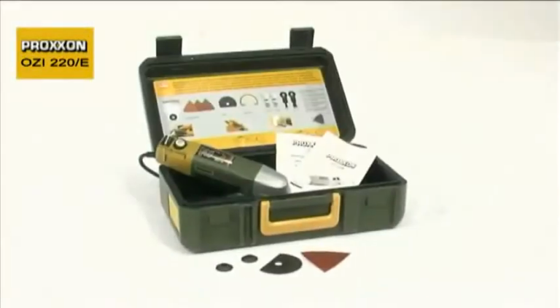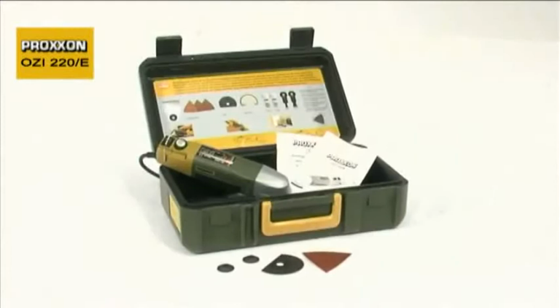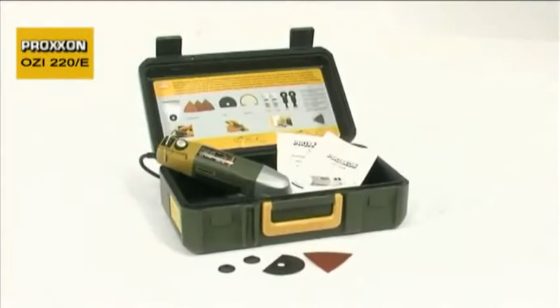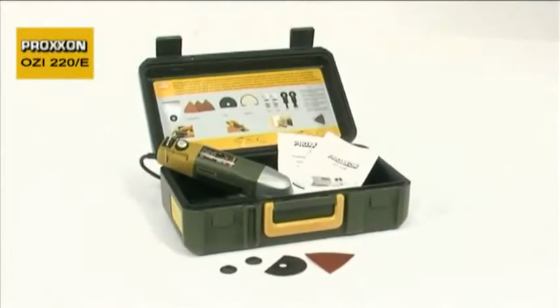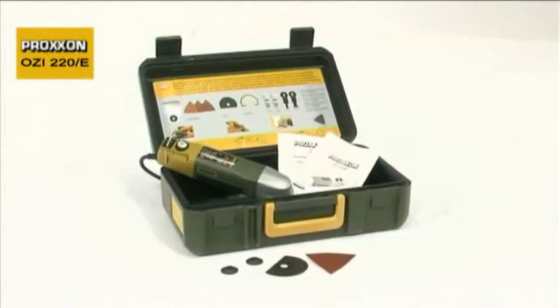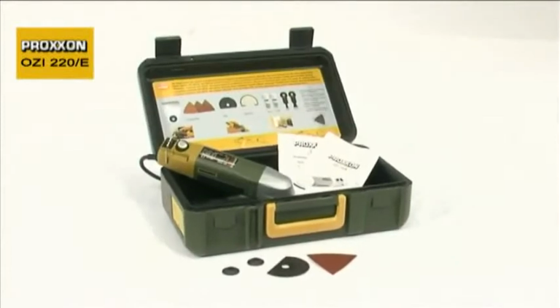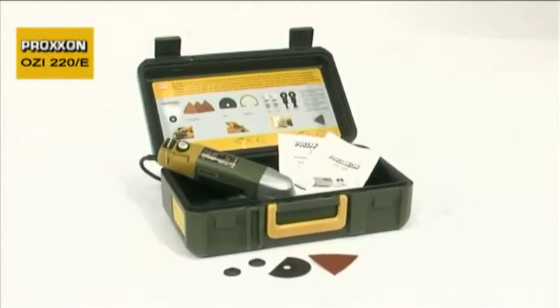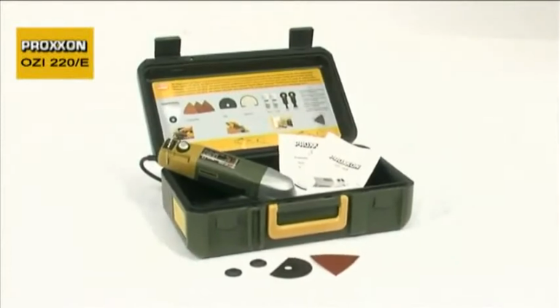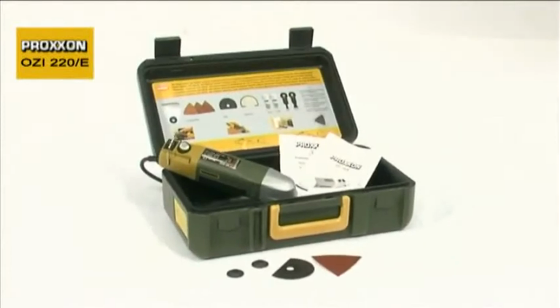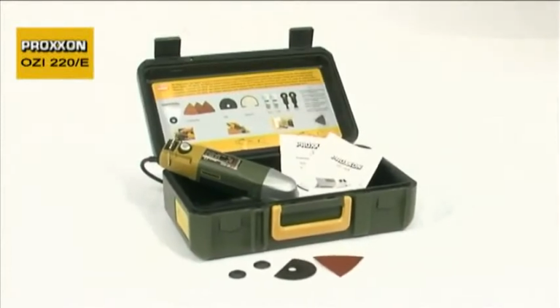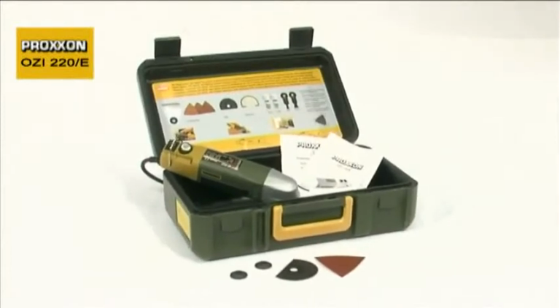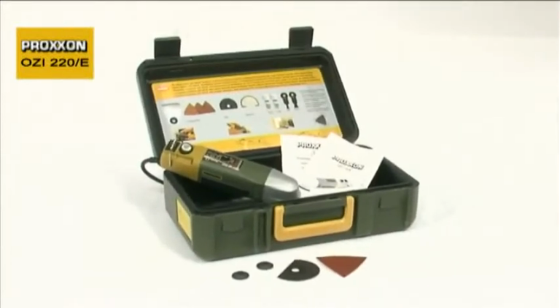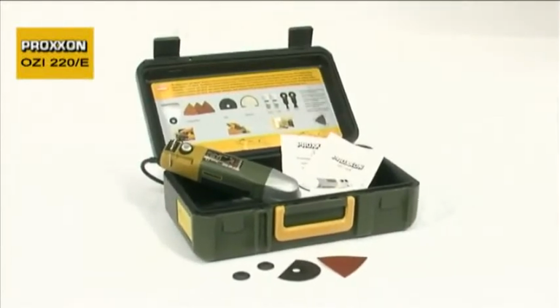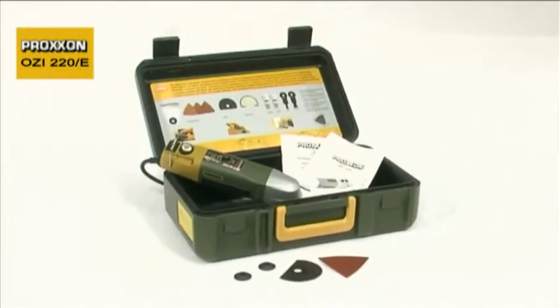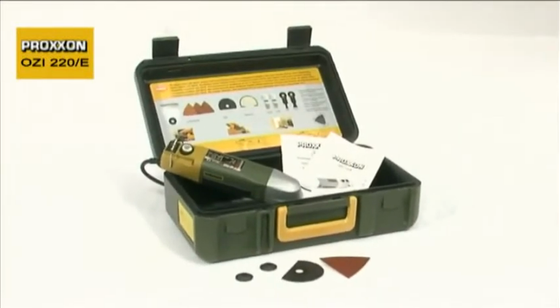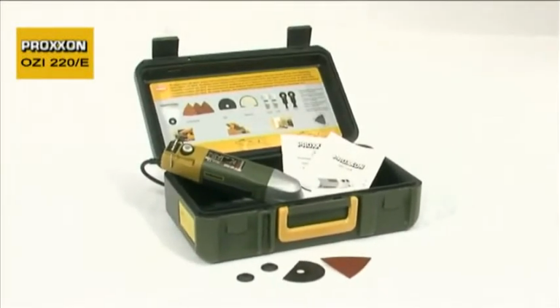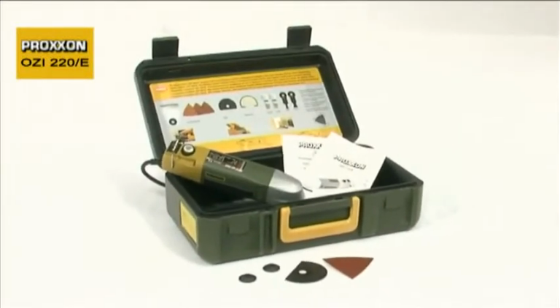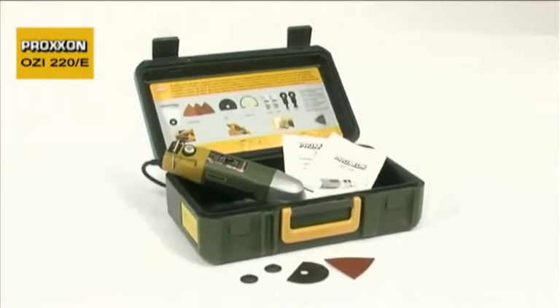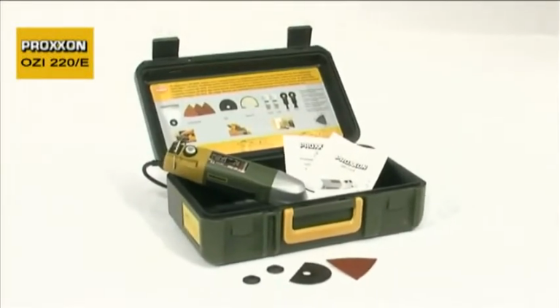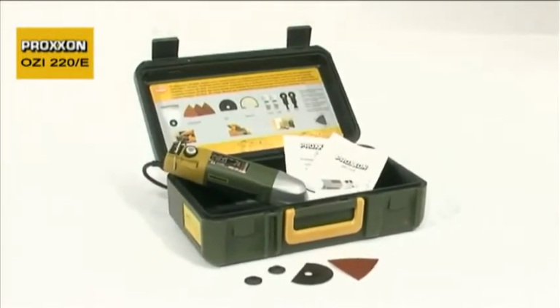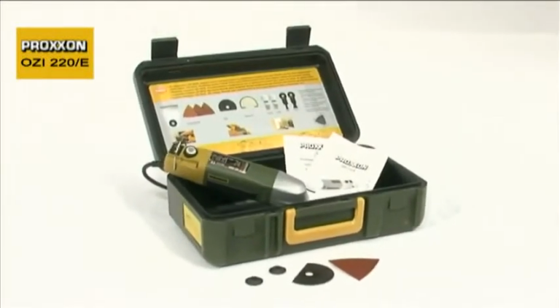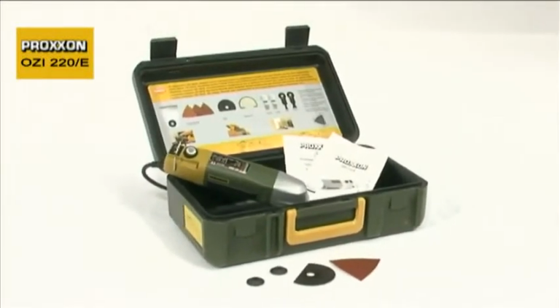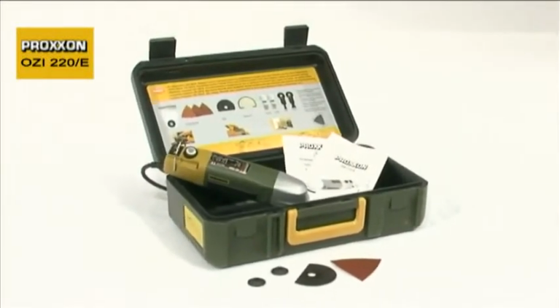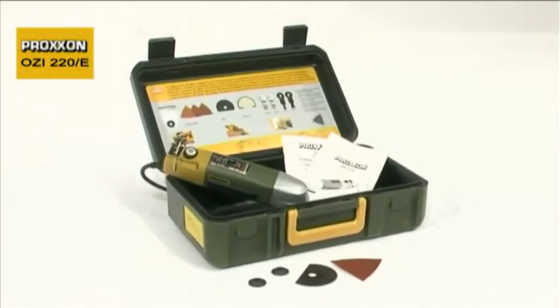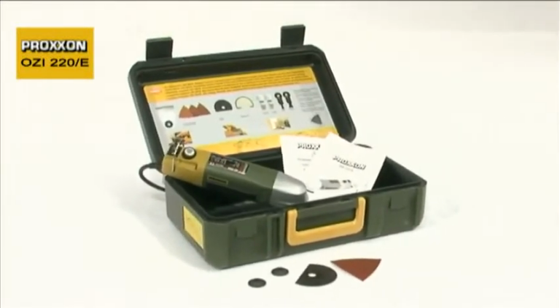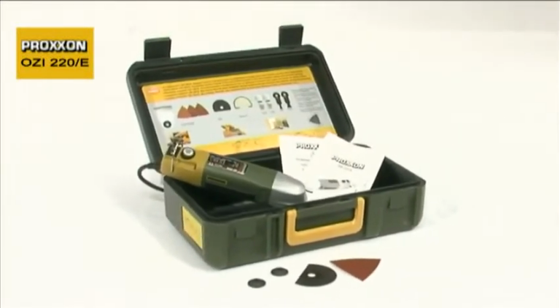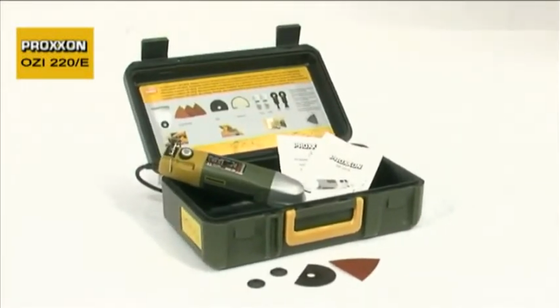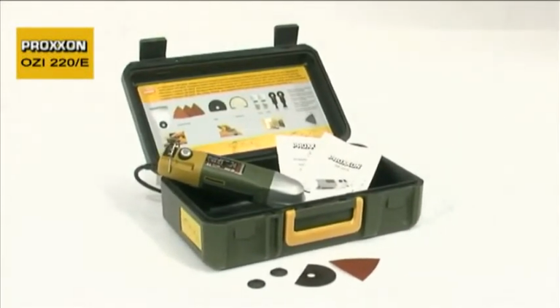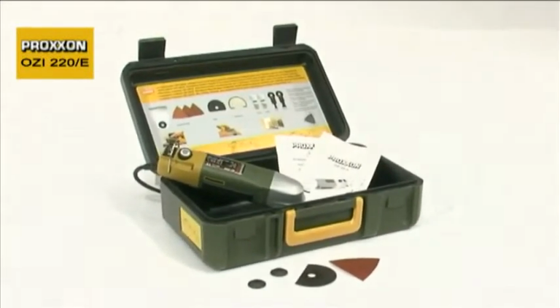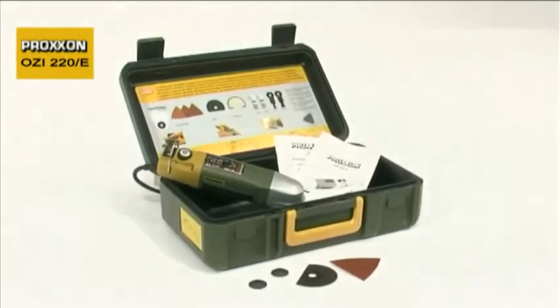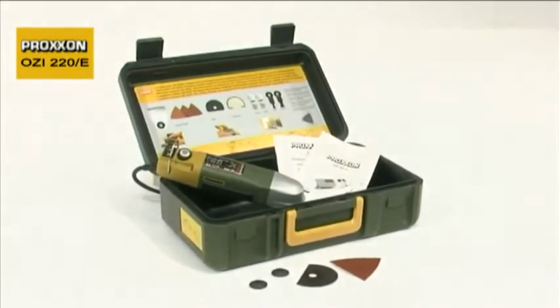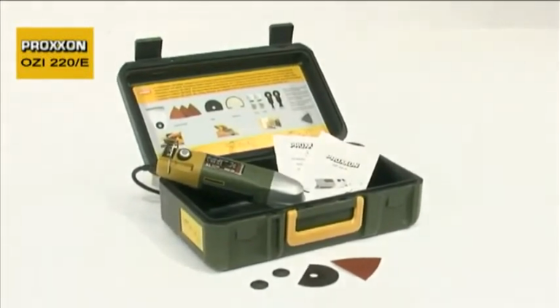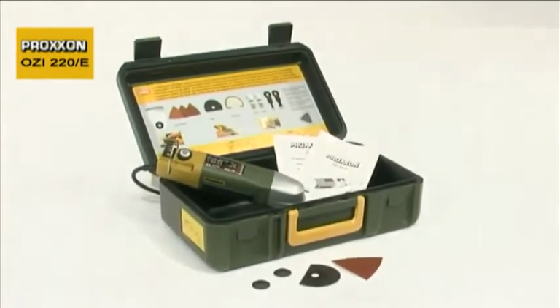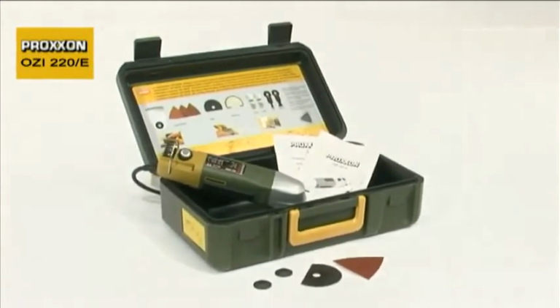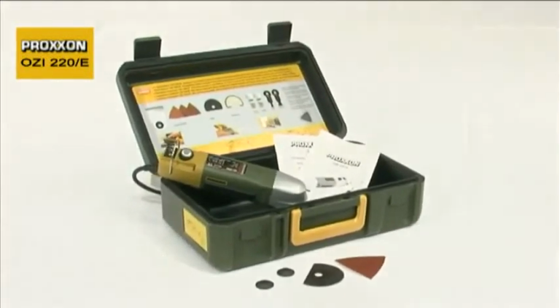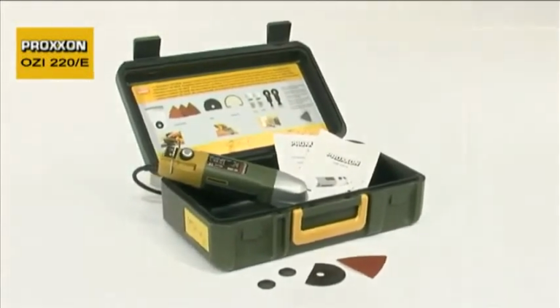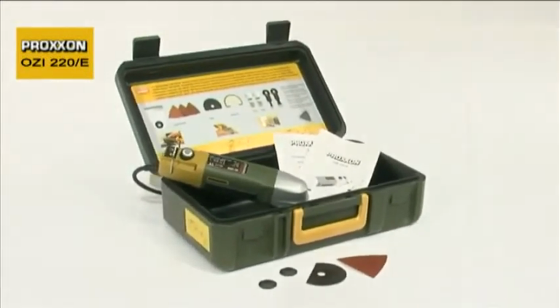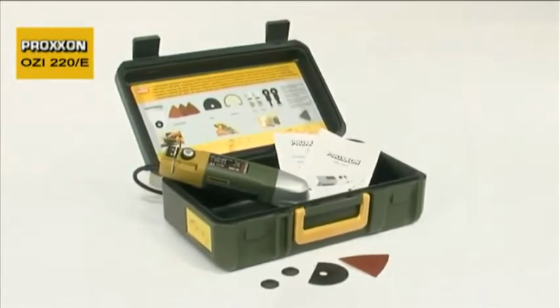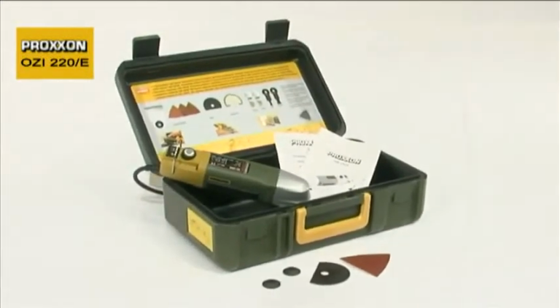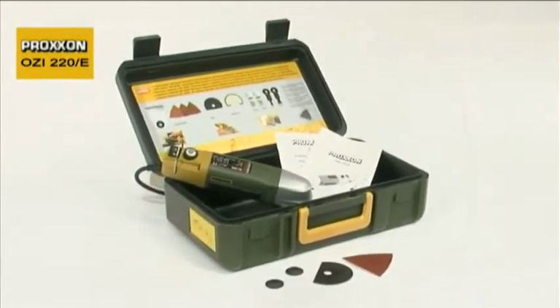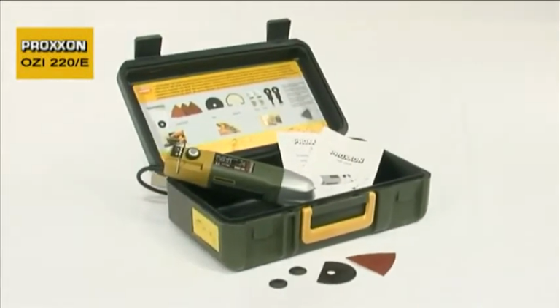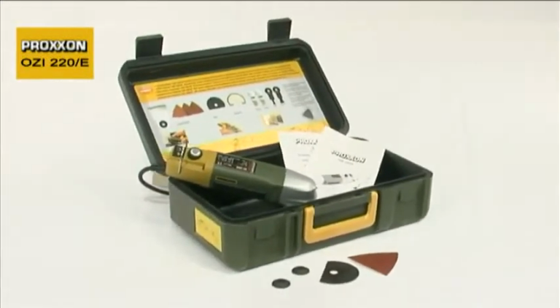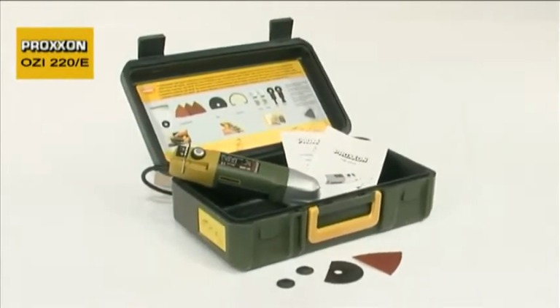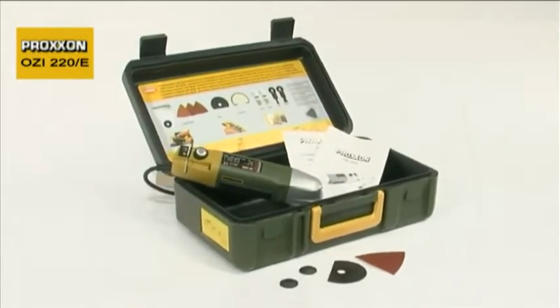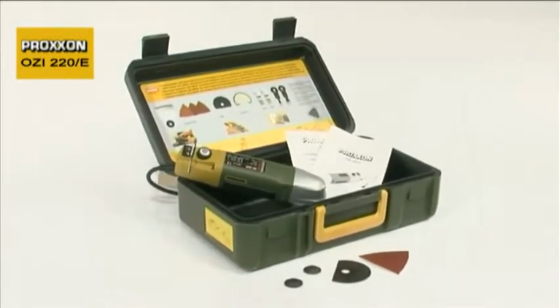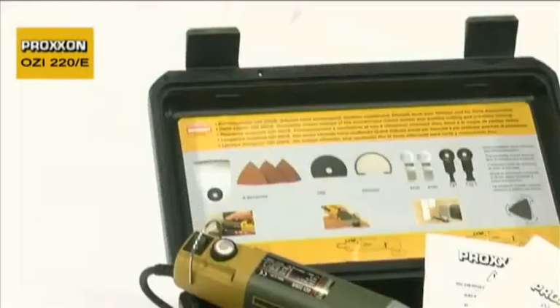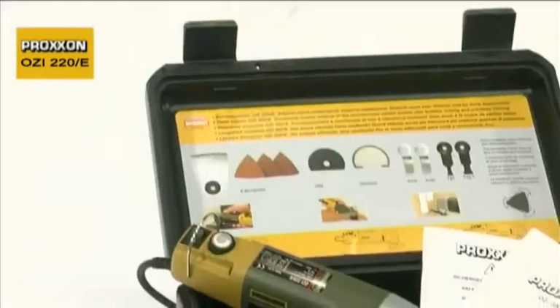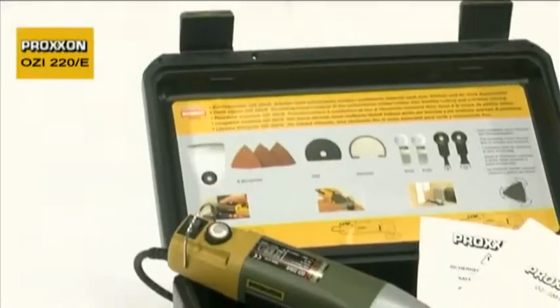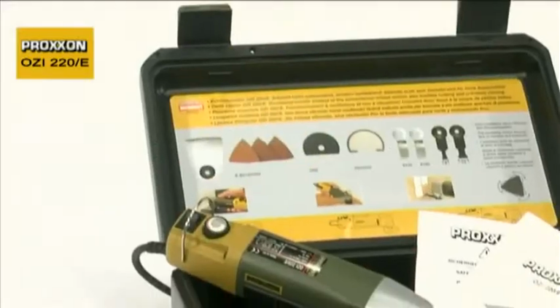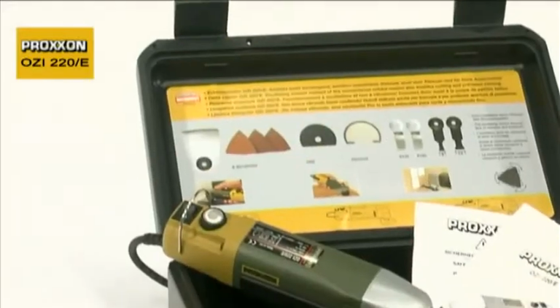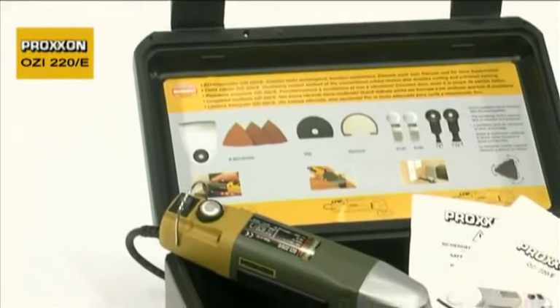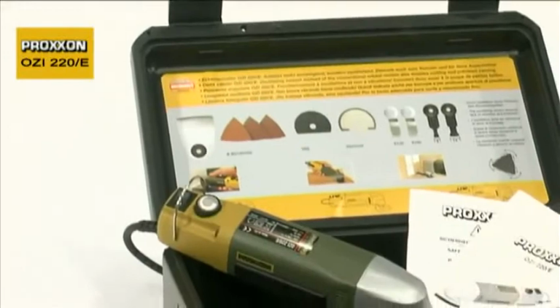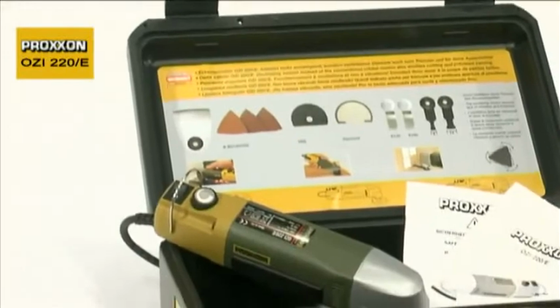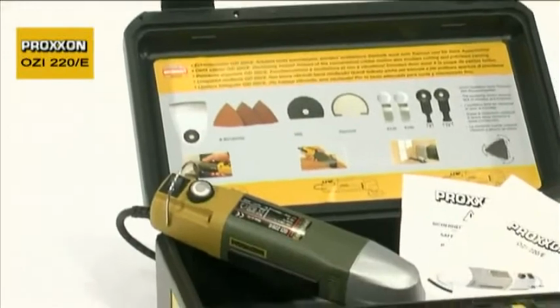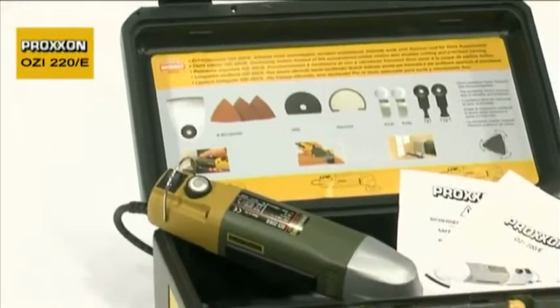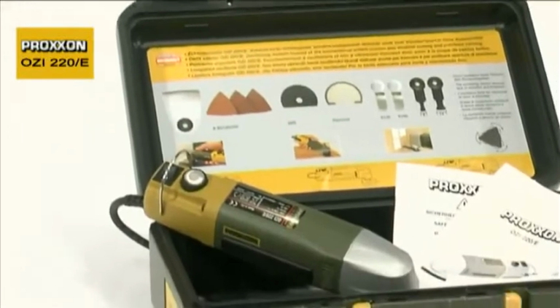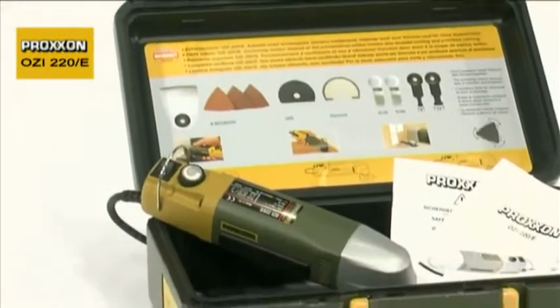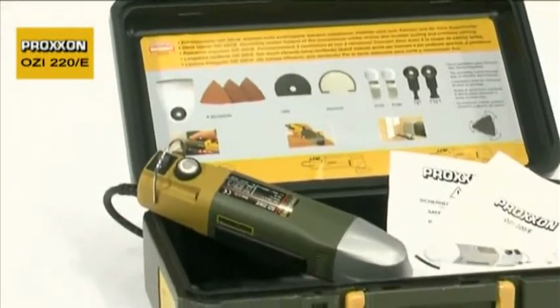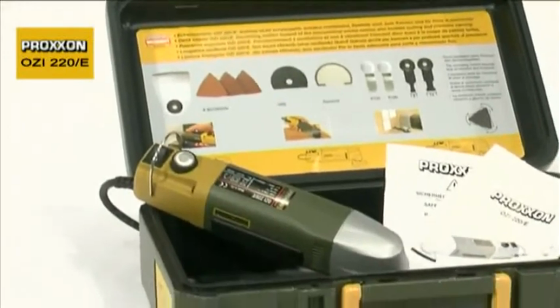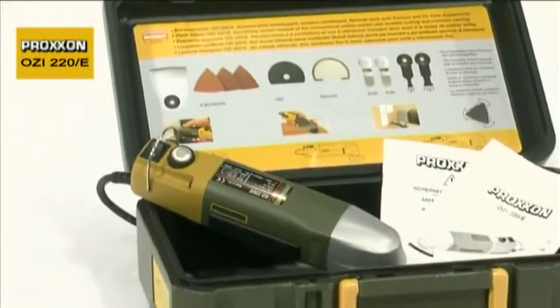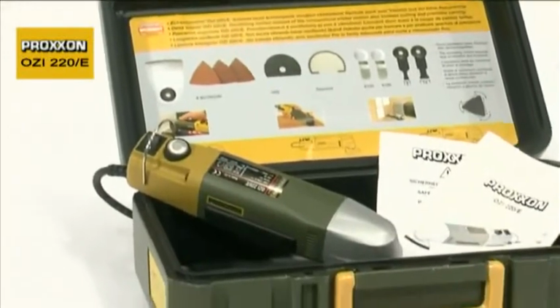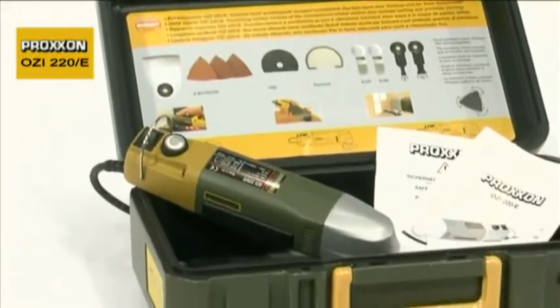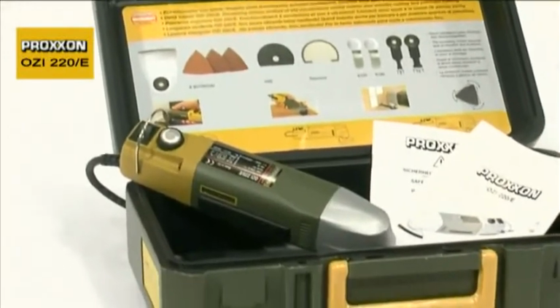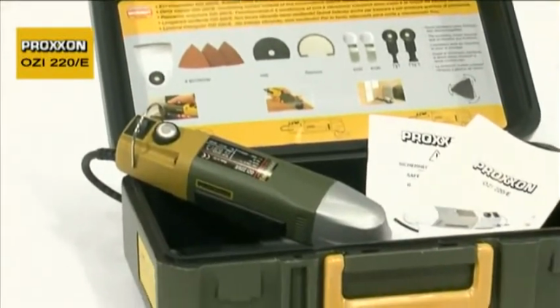The OZI is supplied in a solid portable storage case made of superior quality polypropylene.